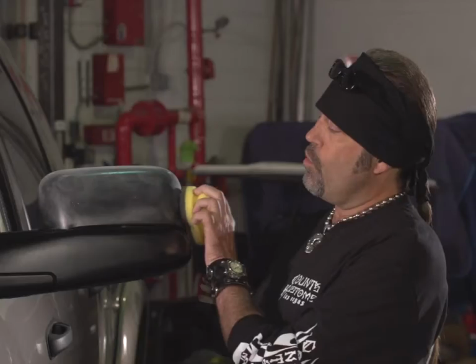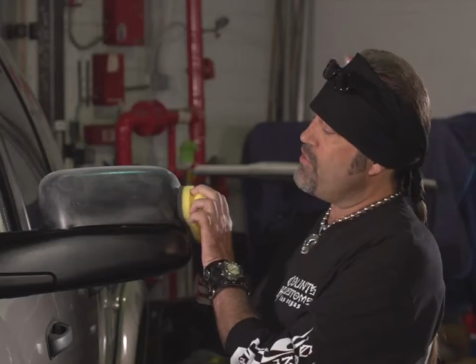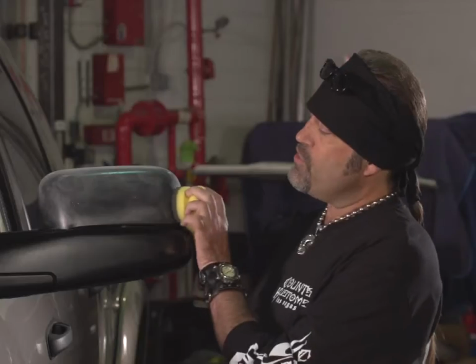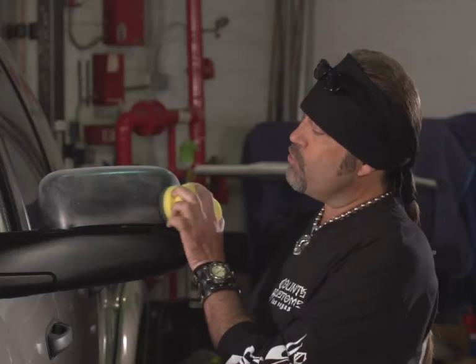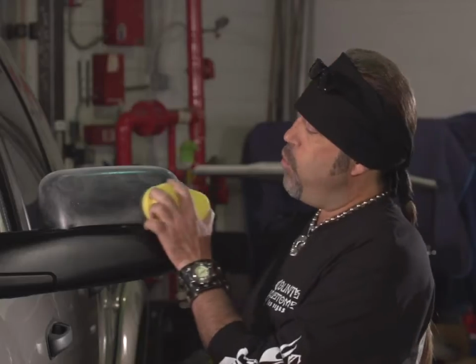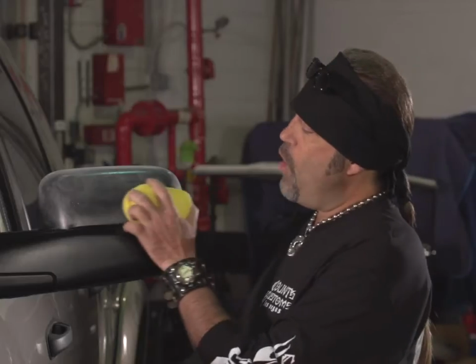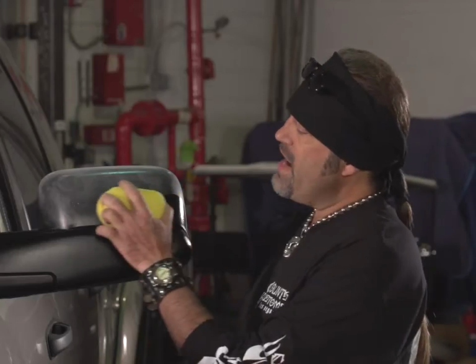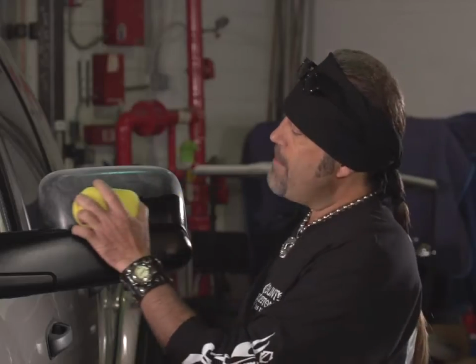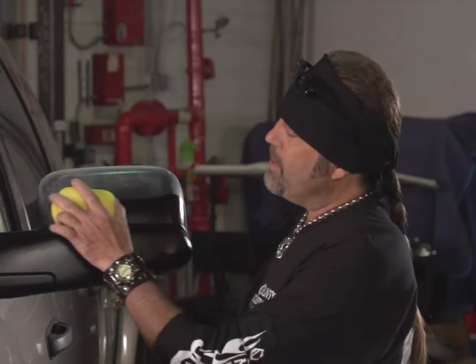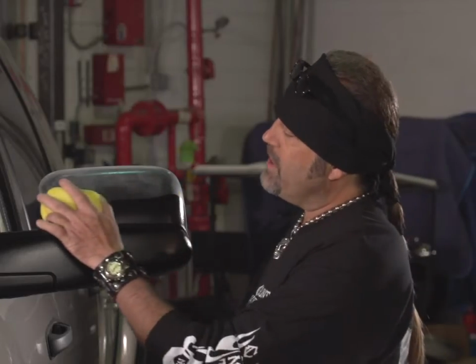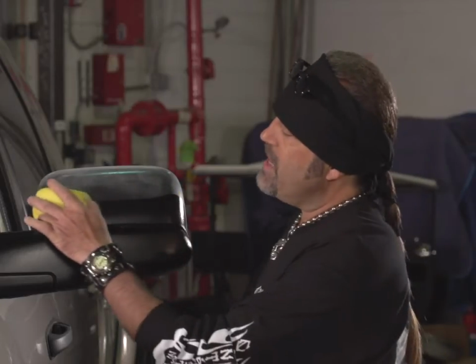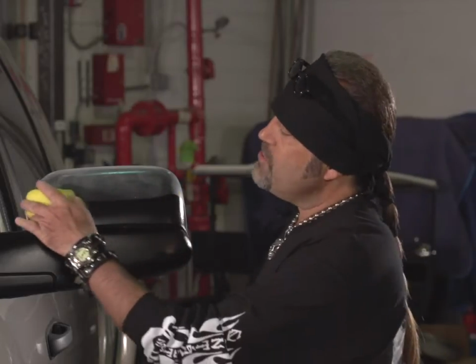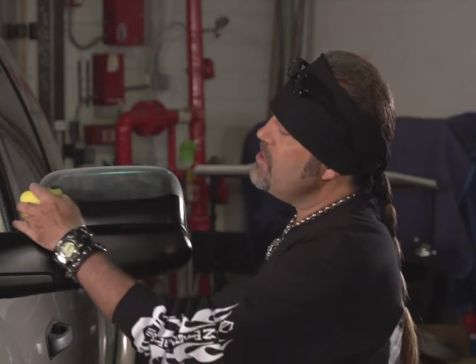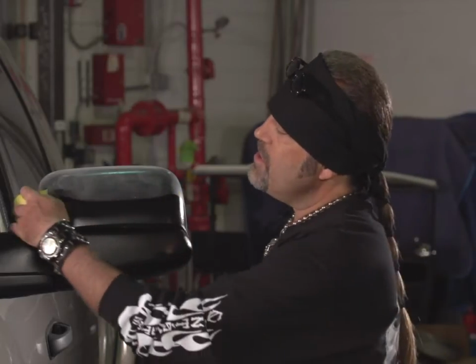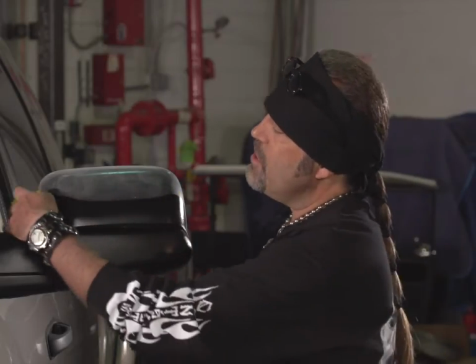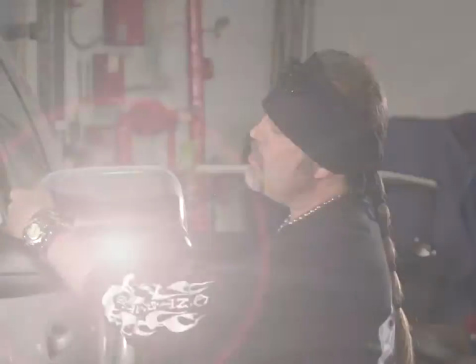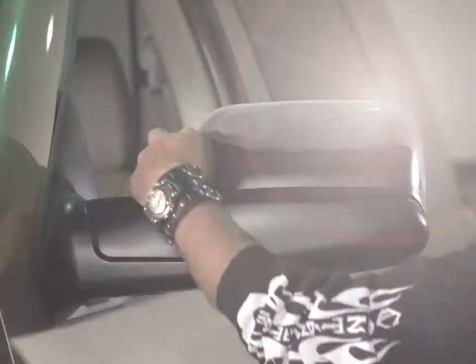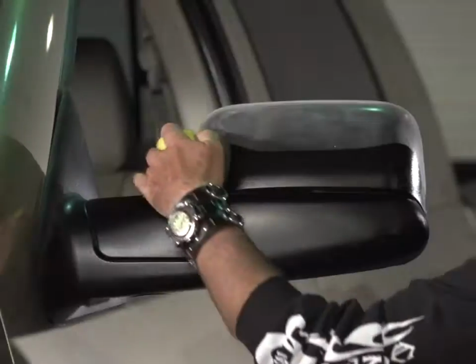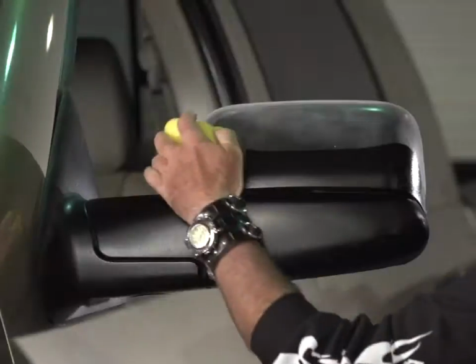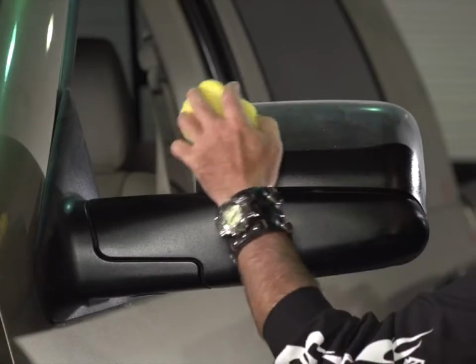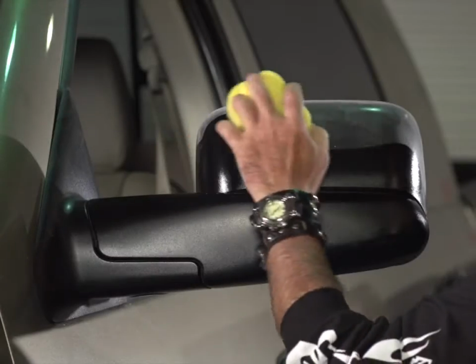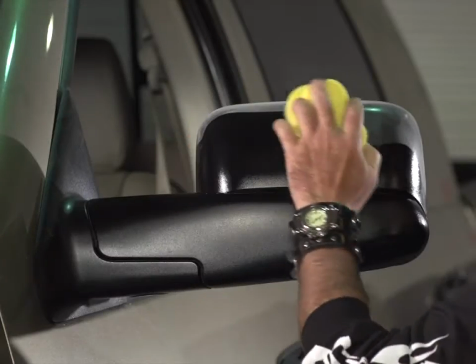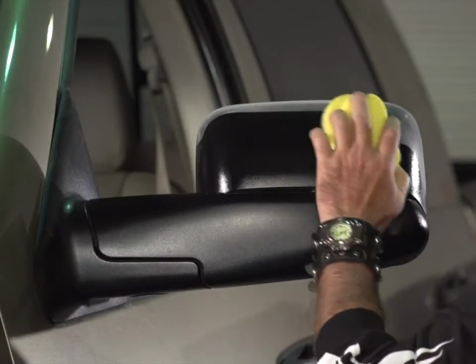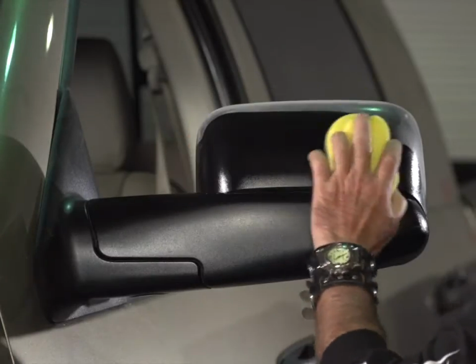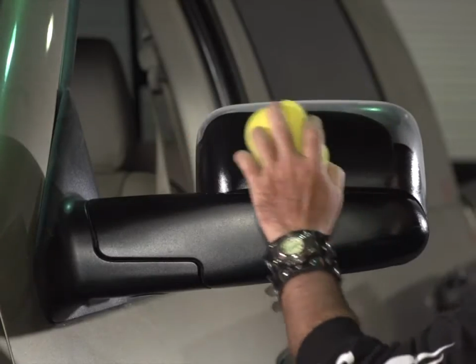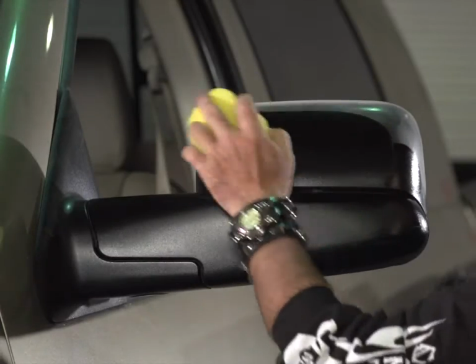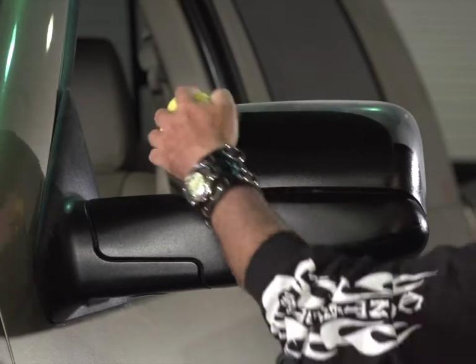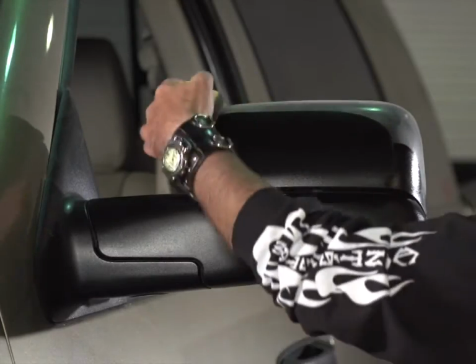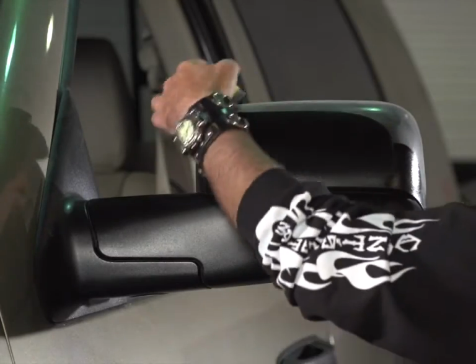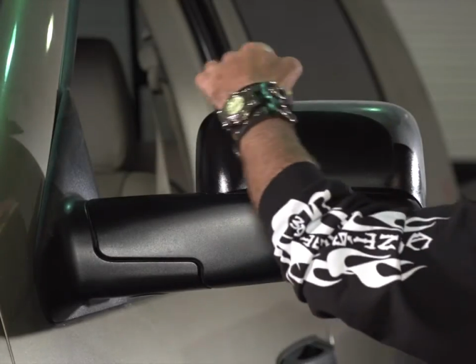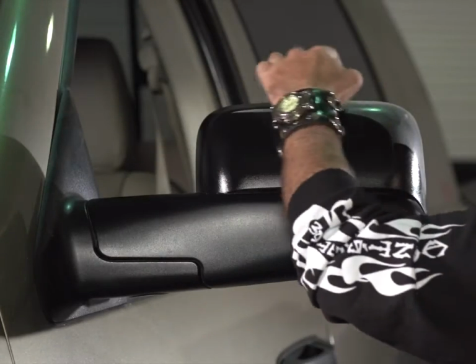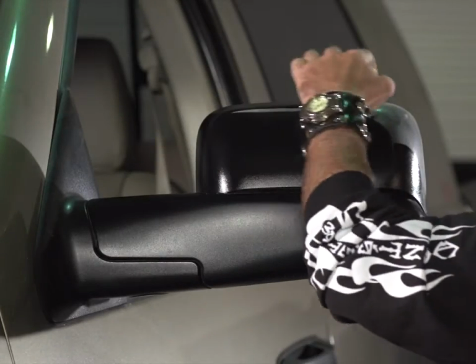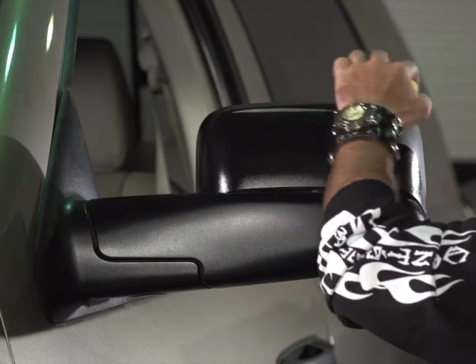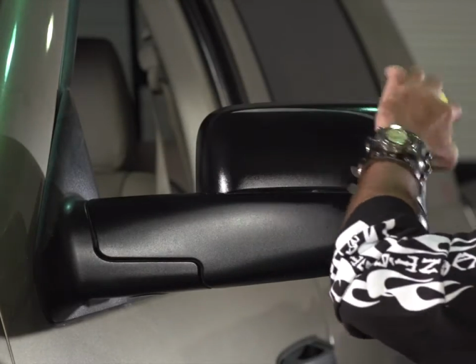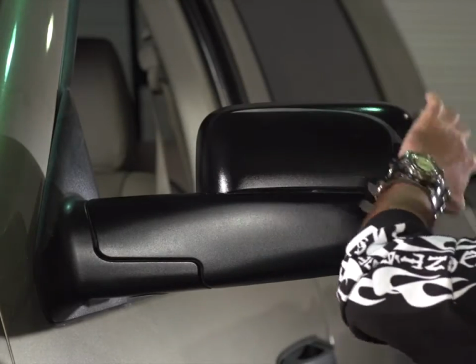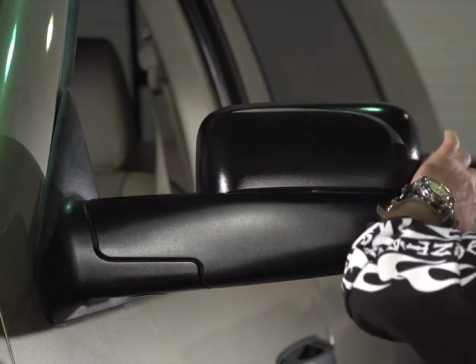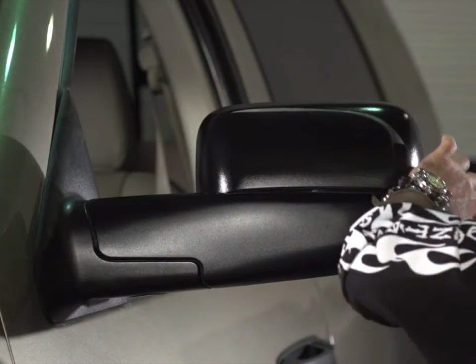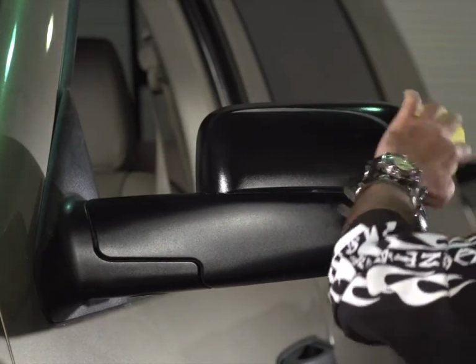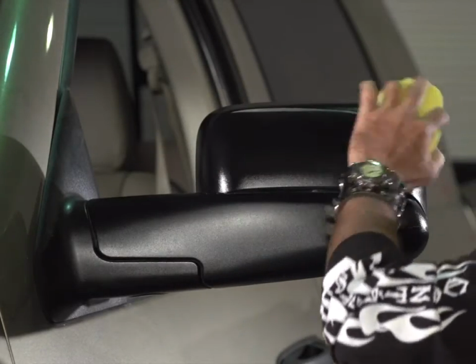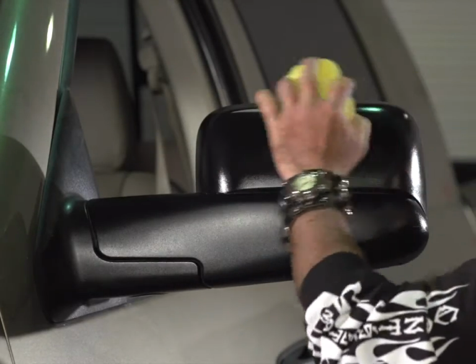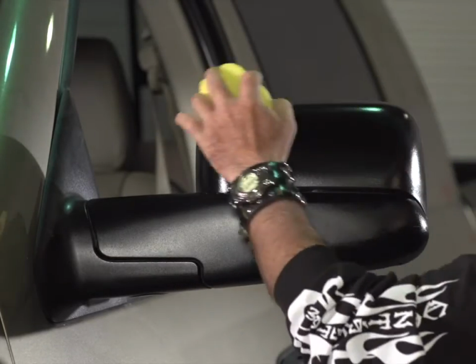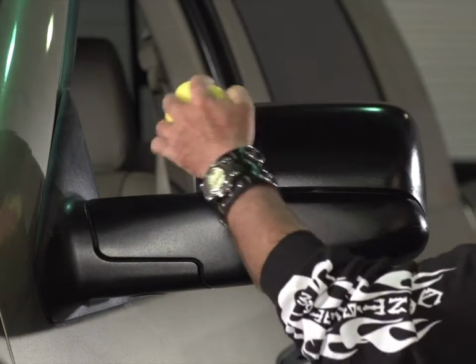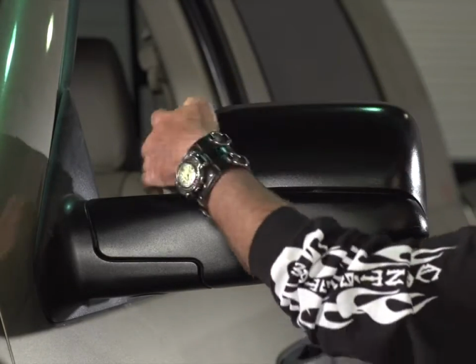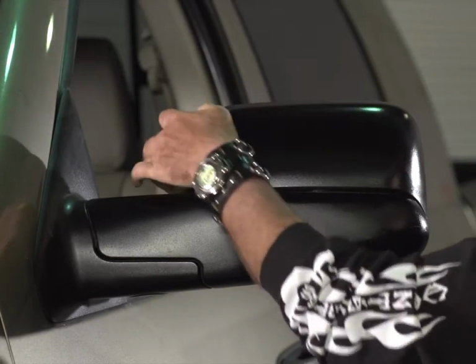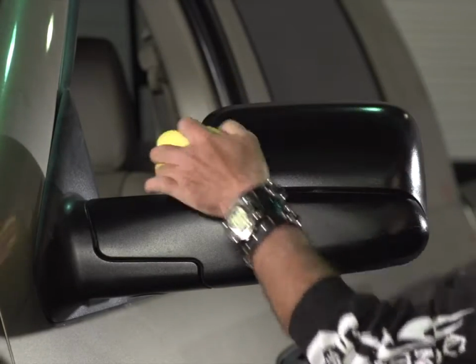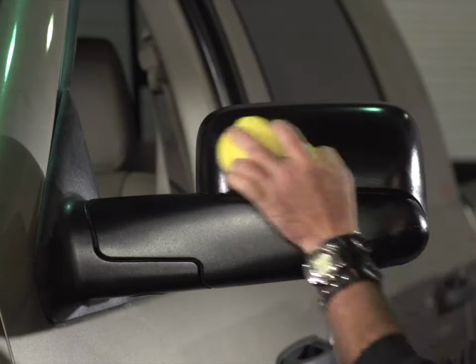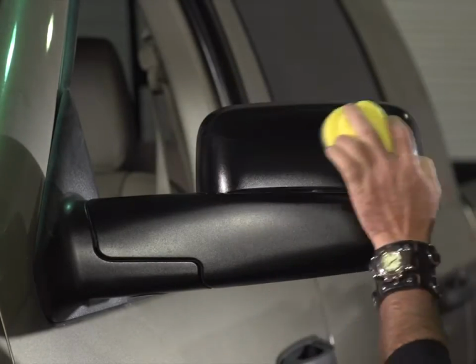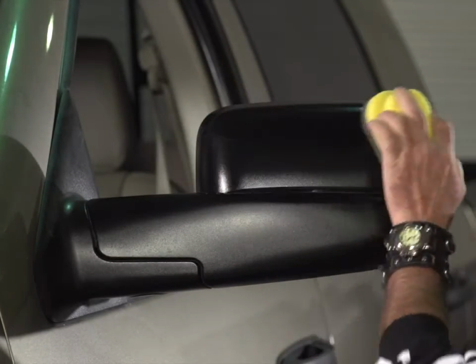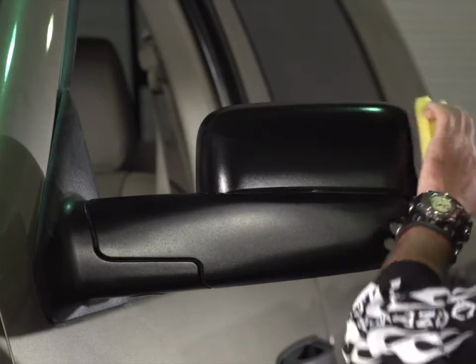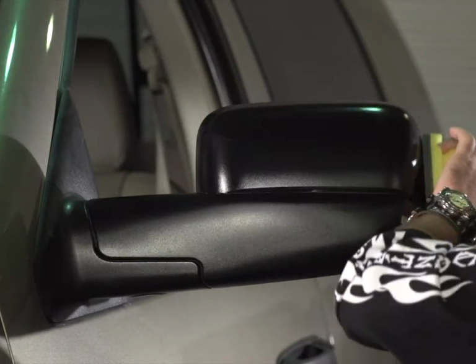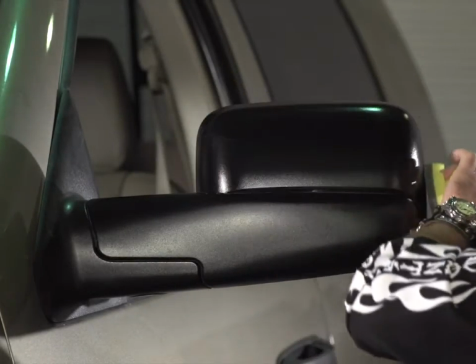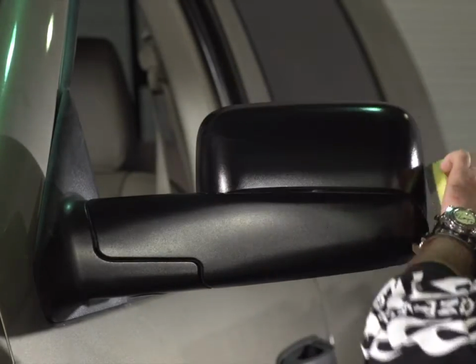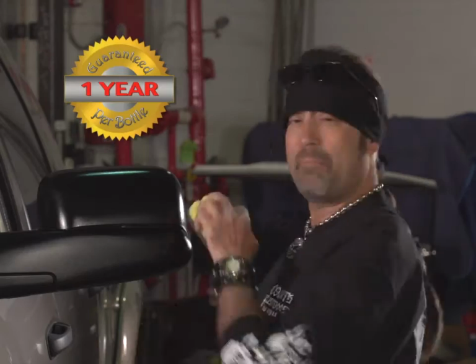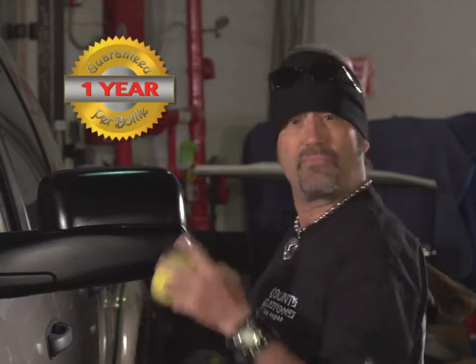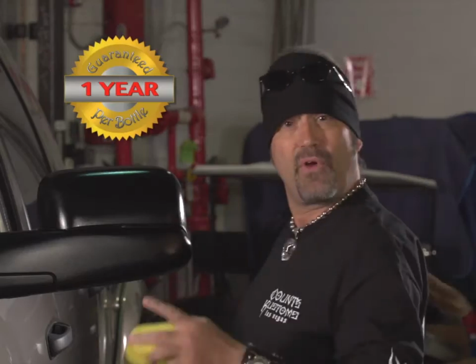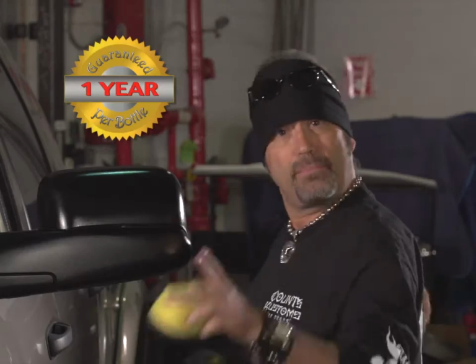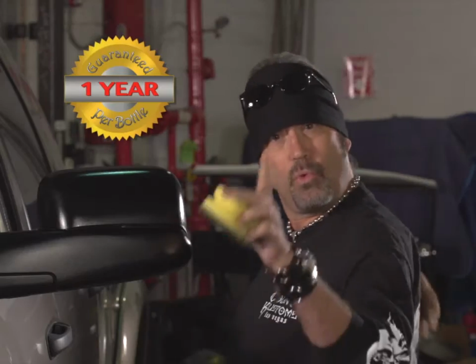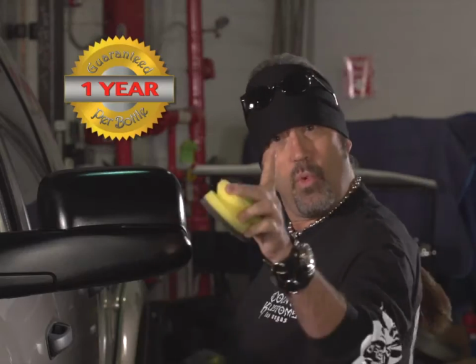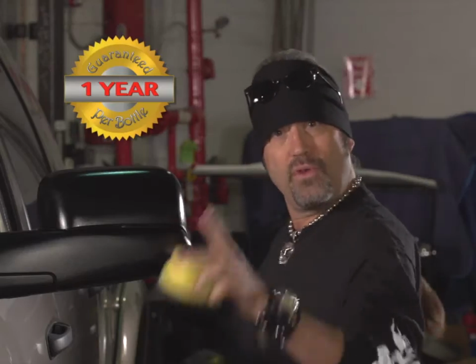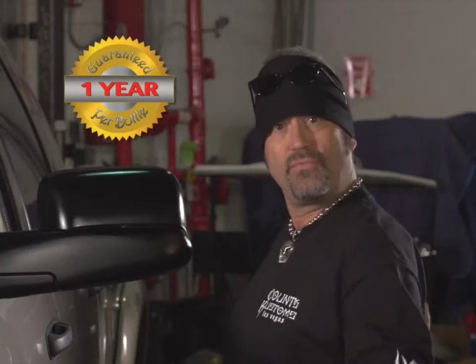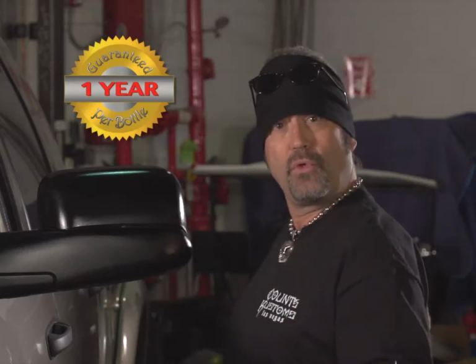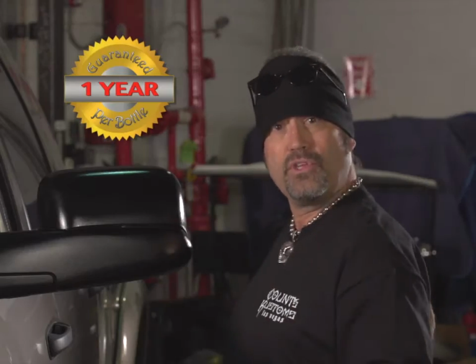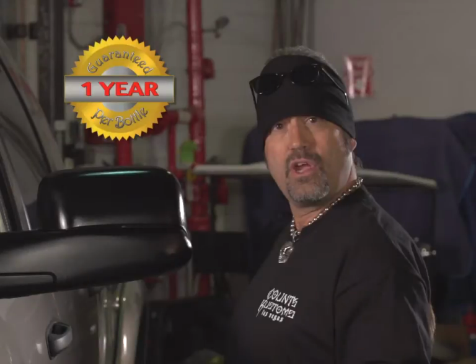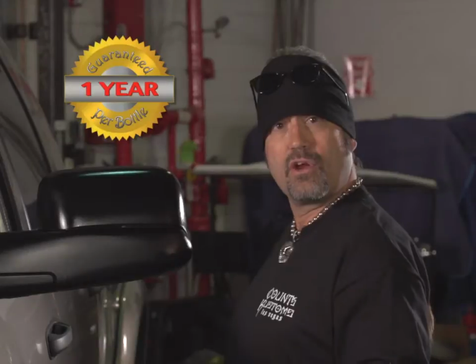With just one application, you can restore your ride's deep, rich color — not for days, but for up to one full year.